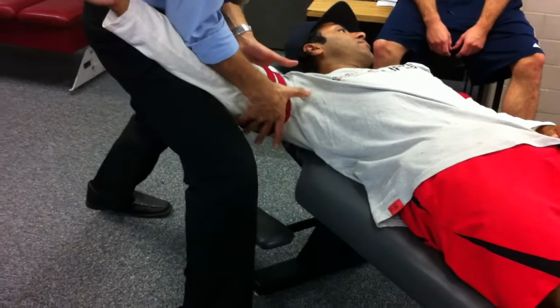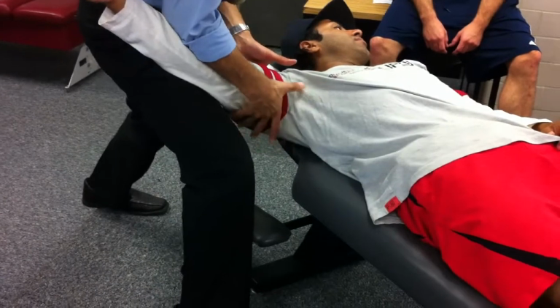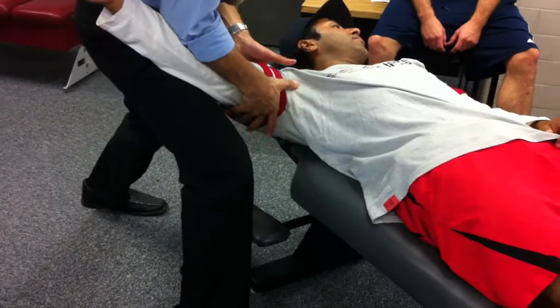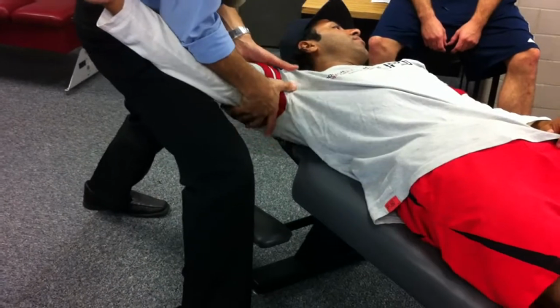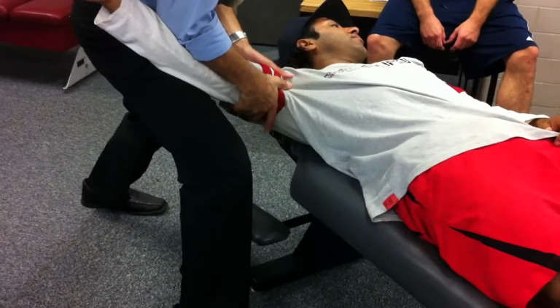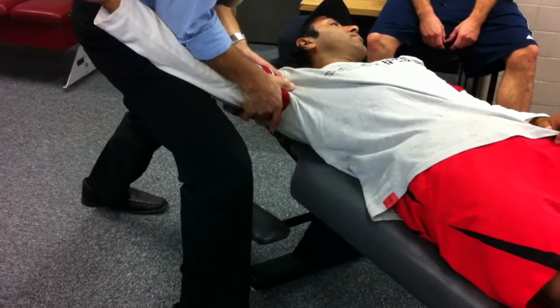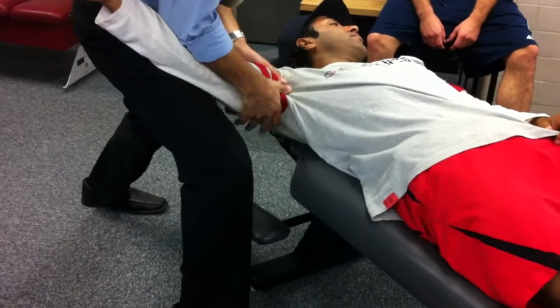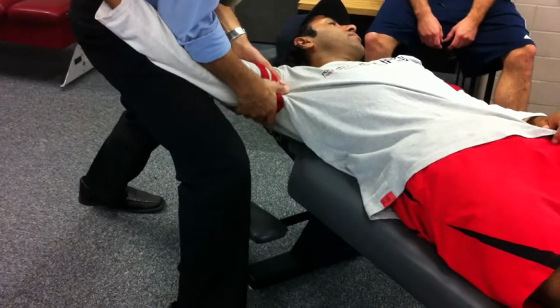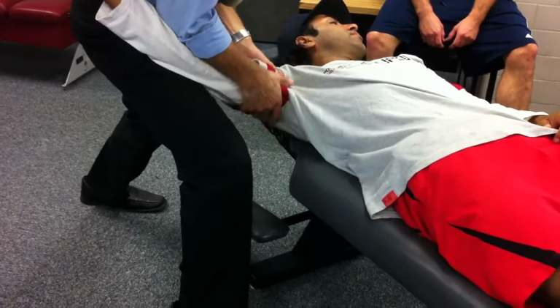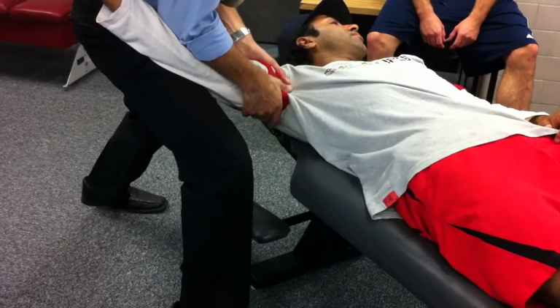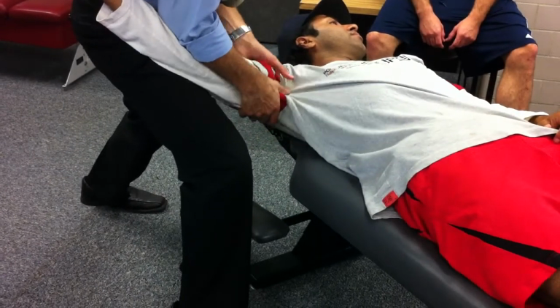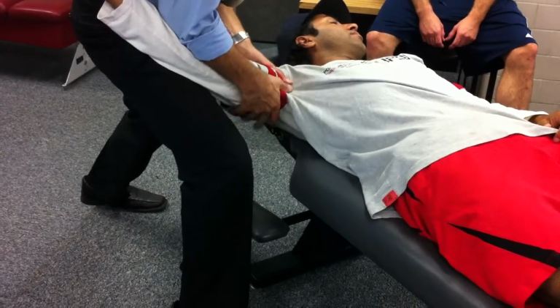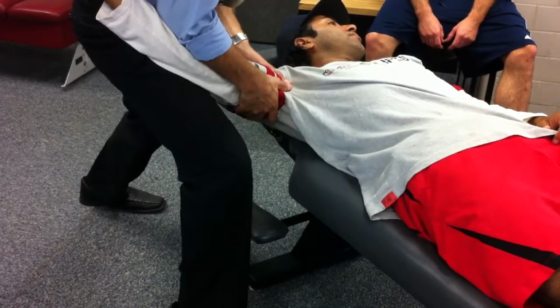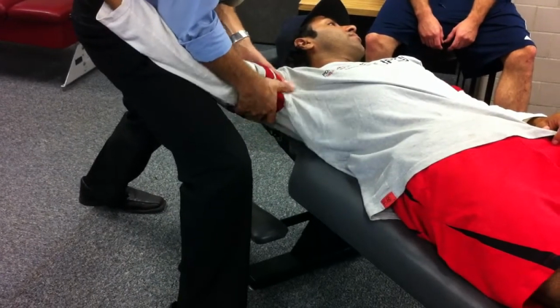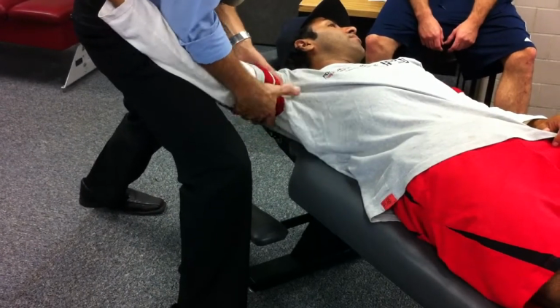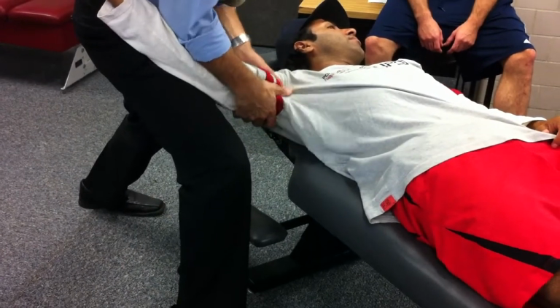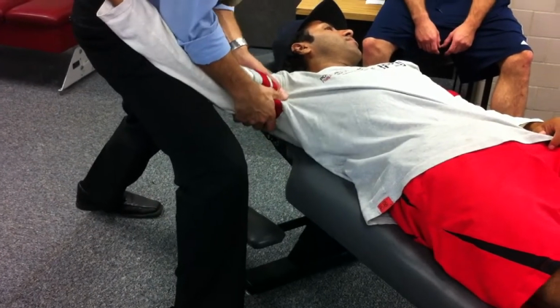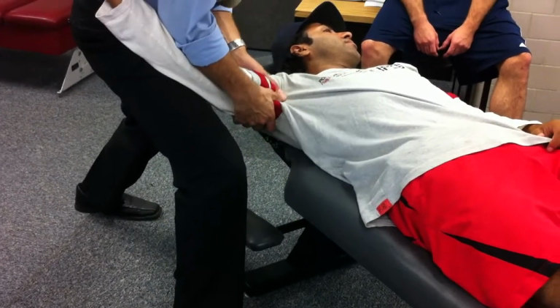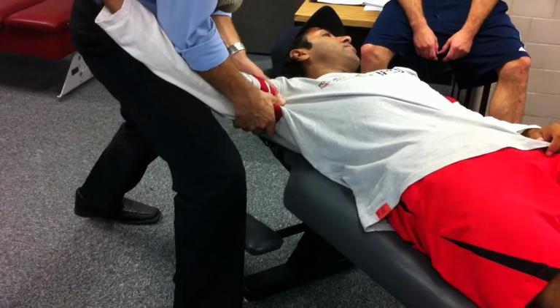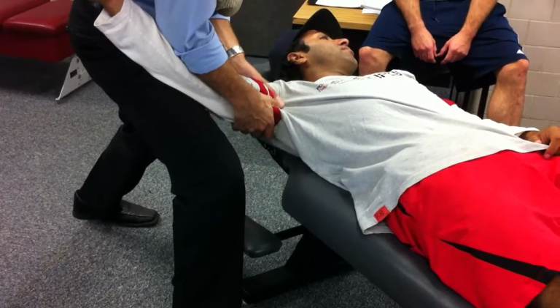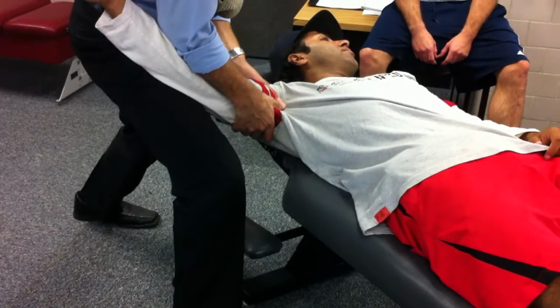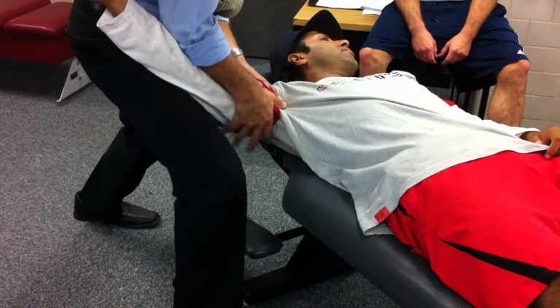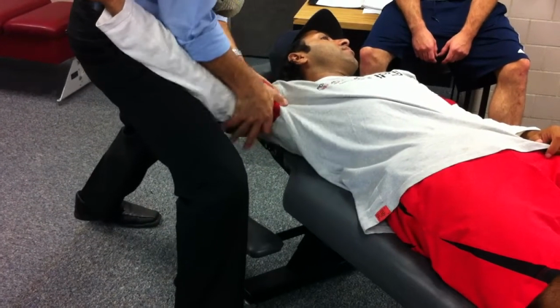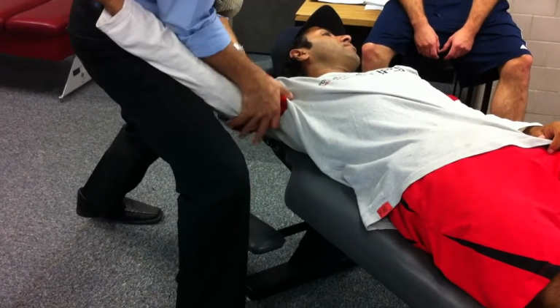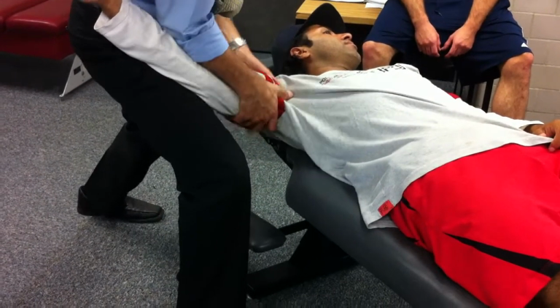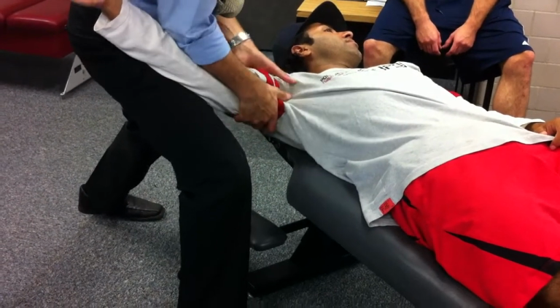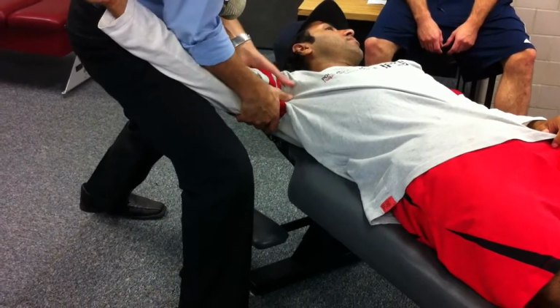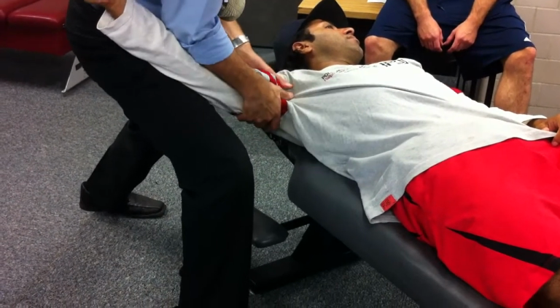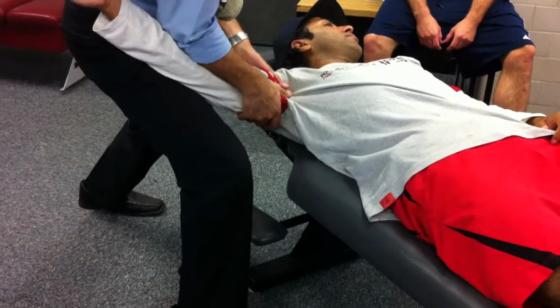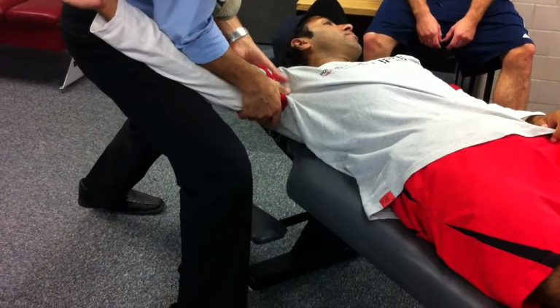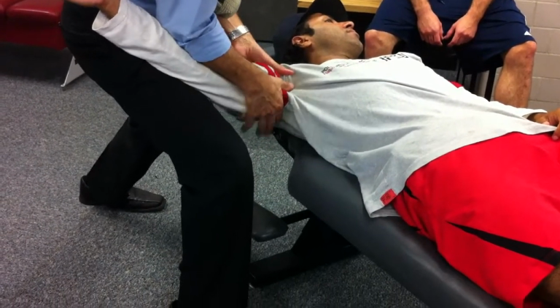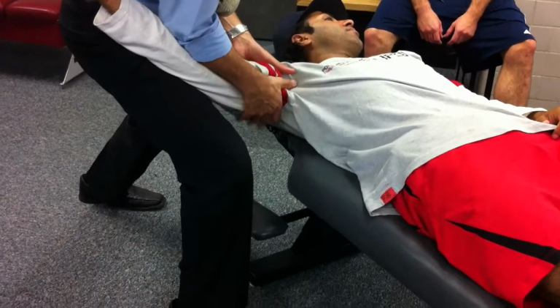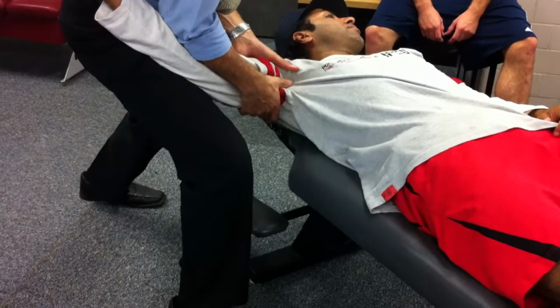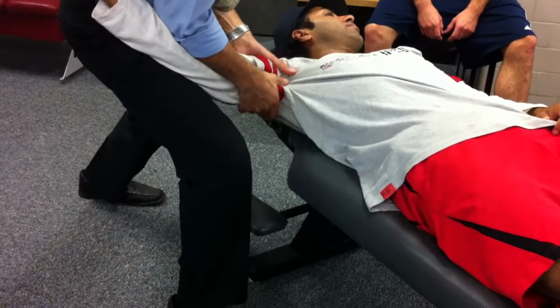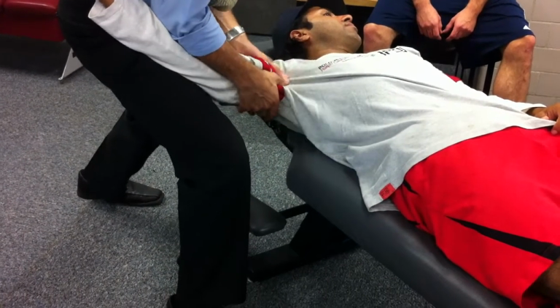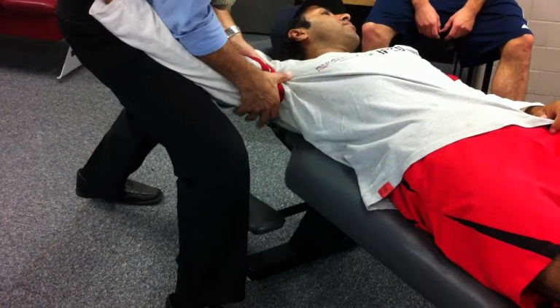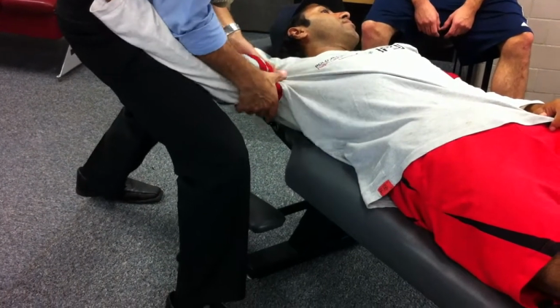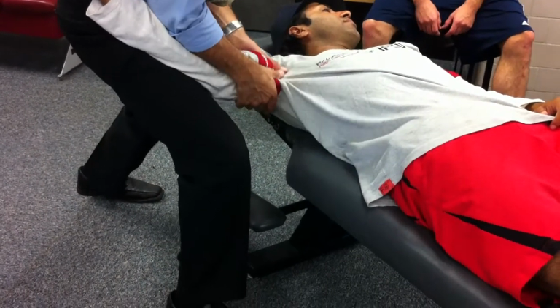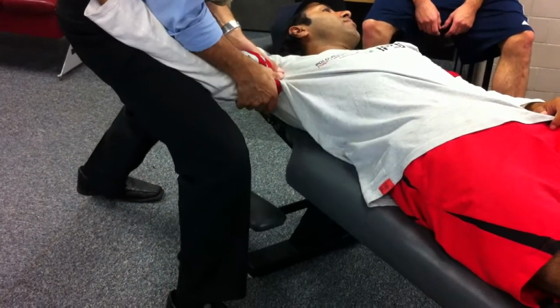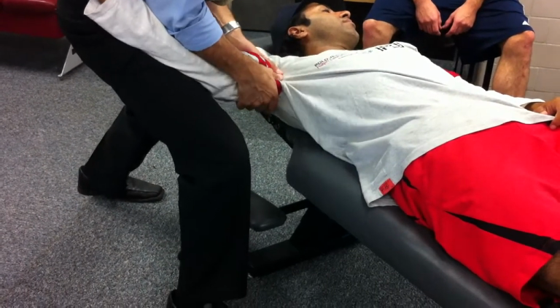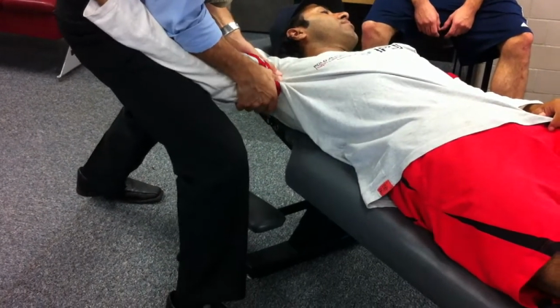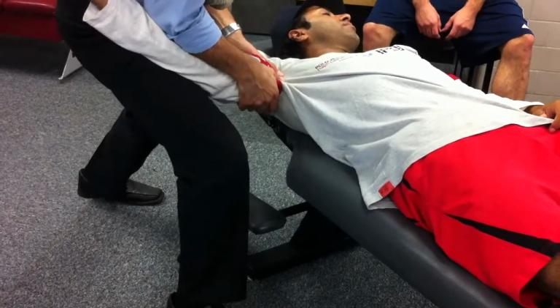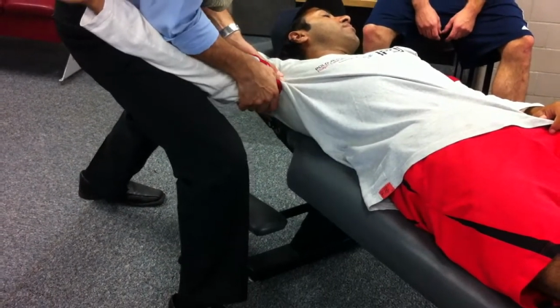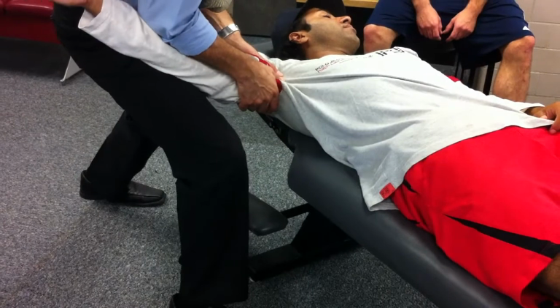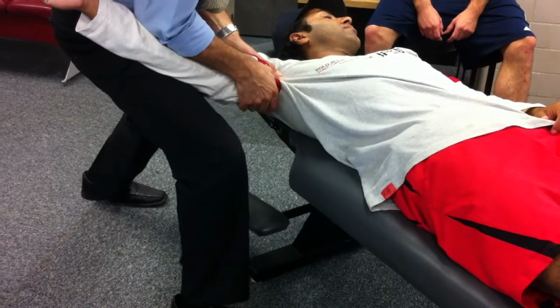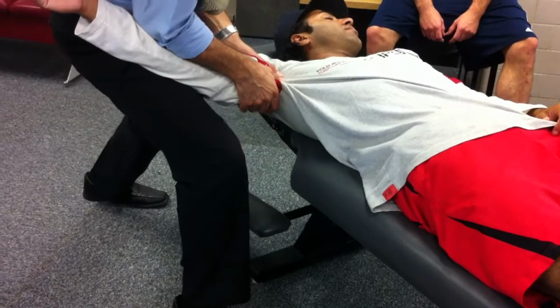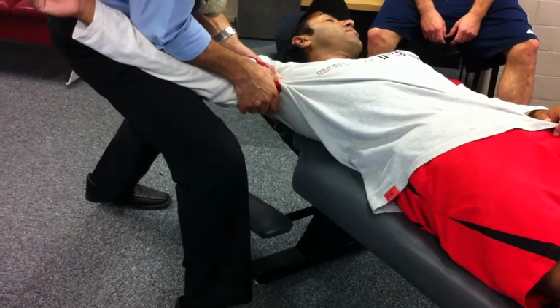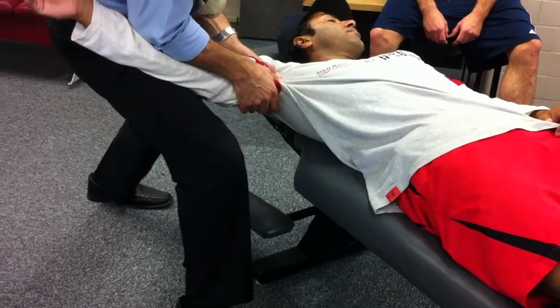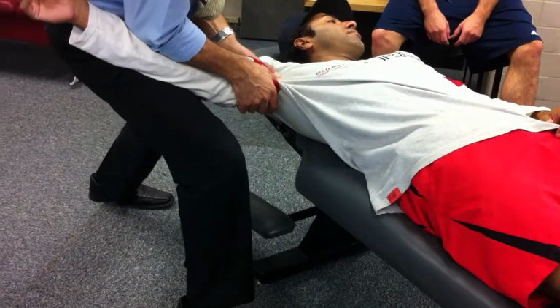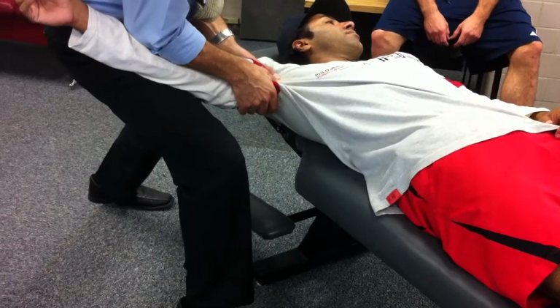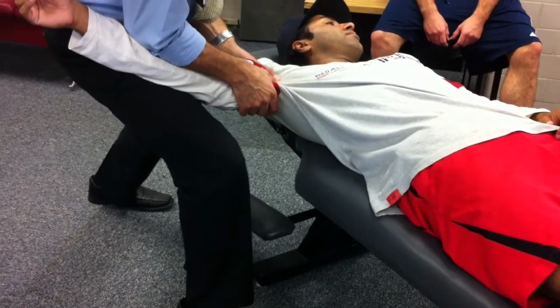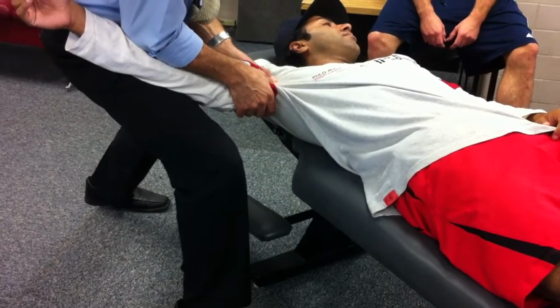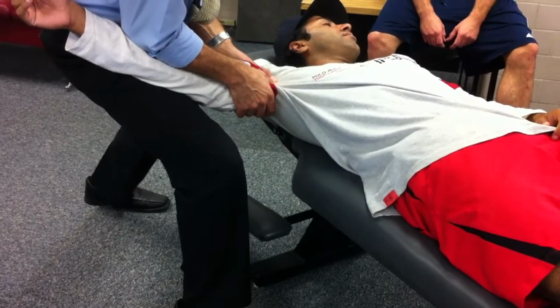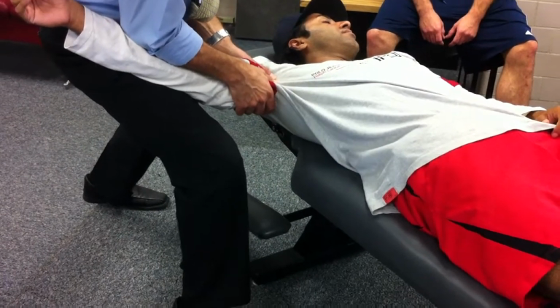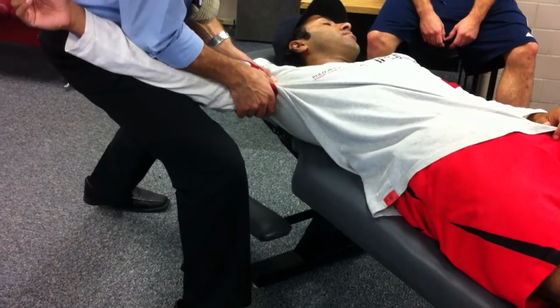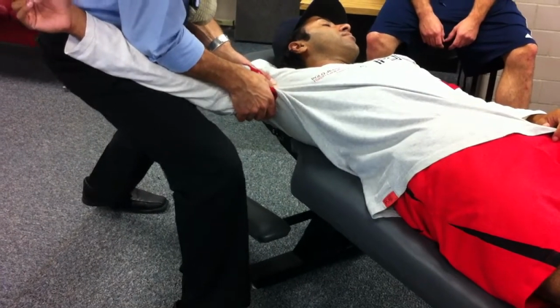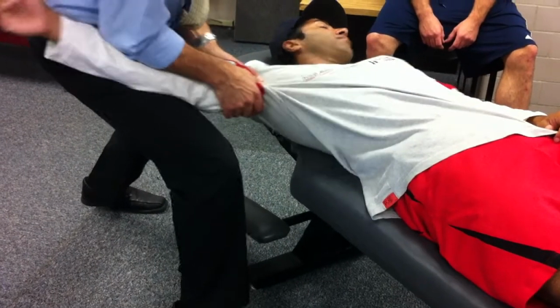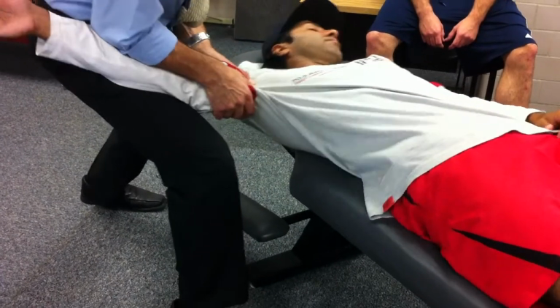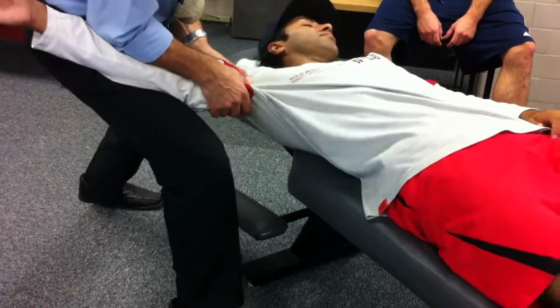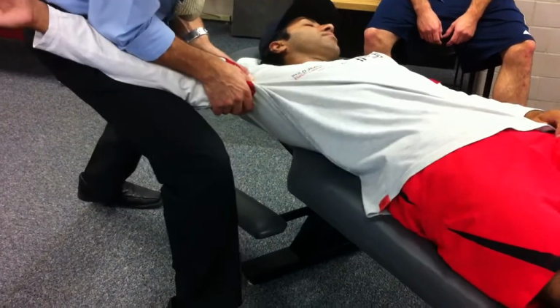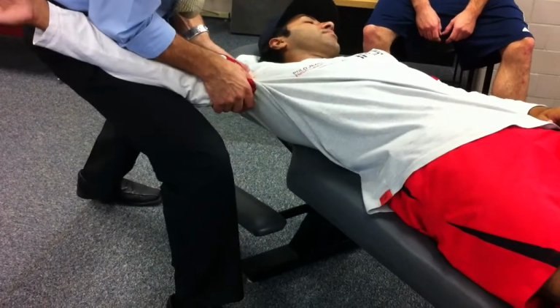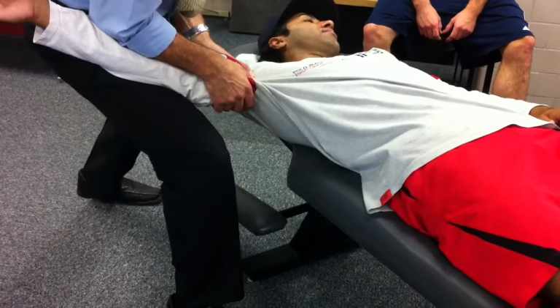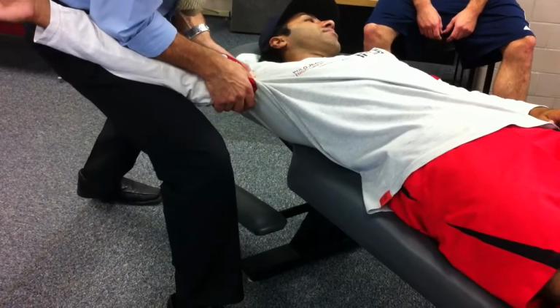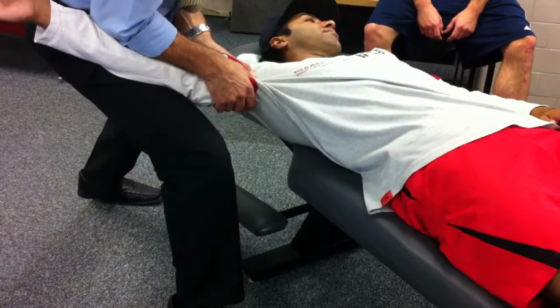Now I grab closer towards the axilla area. I'm going to take tissue pull, joint slack, impulse.